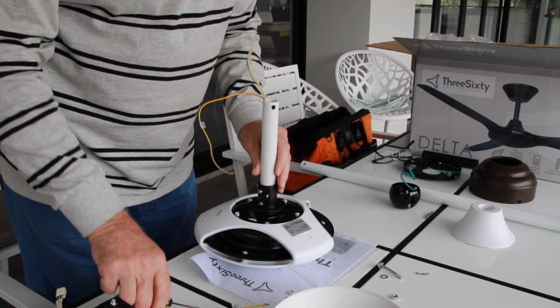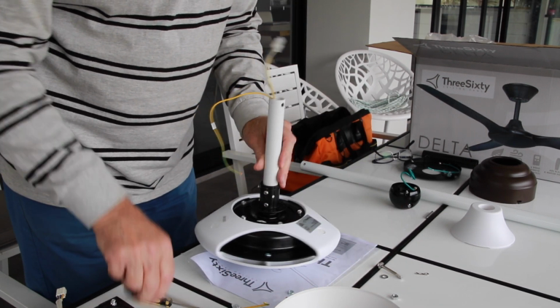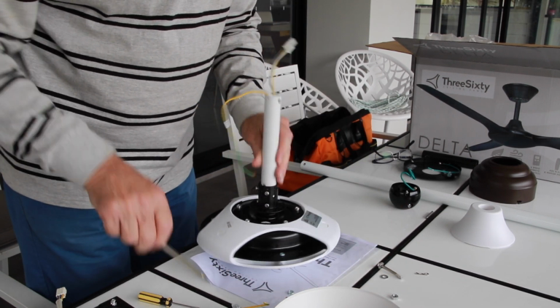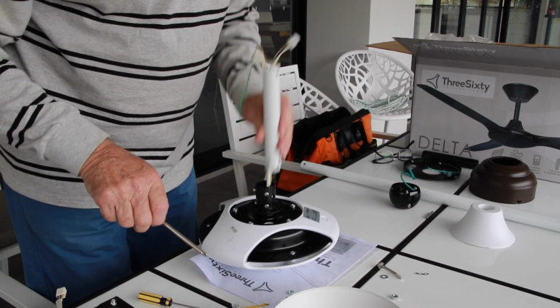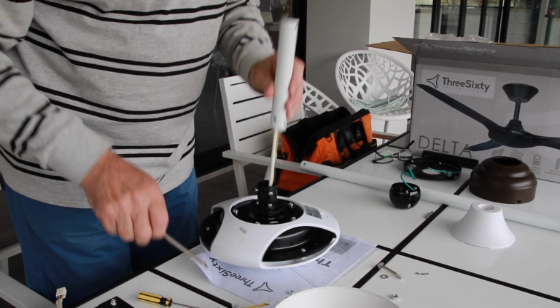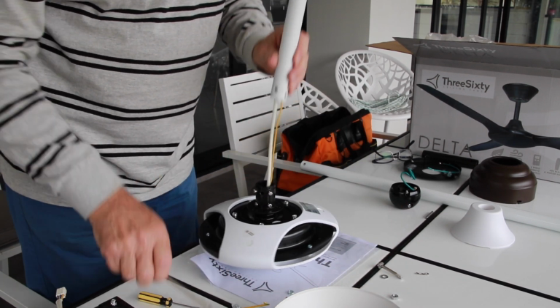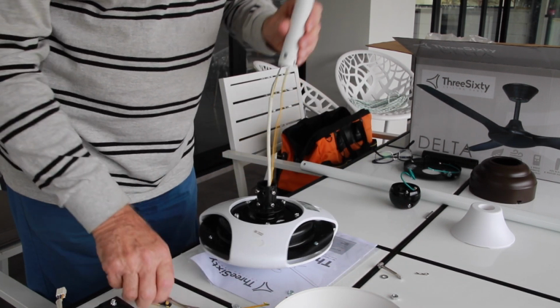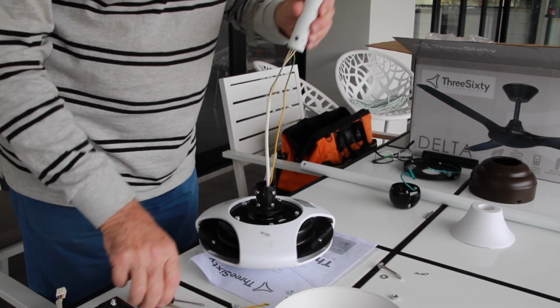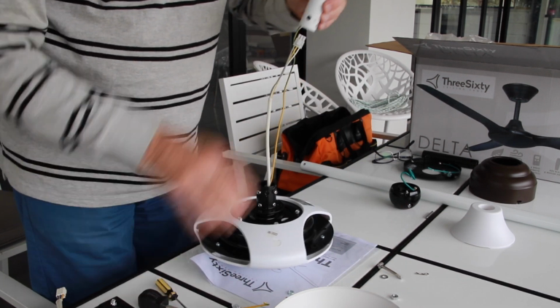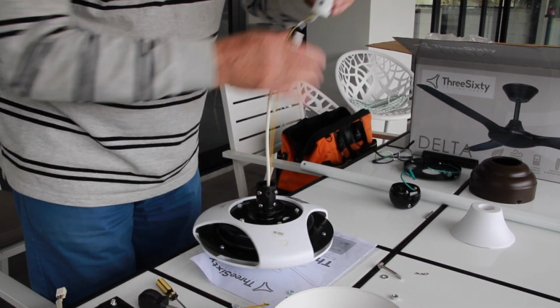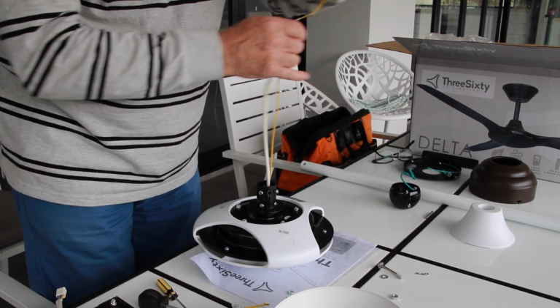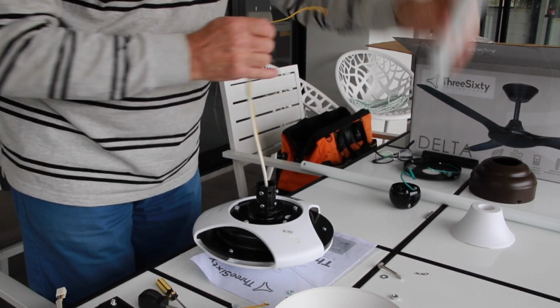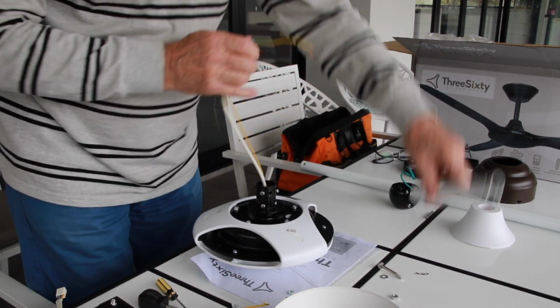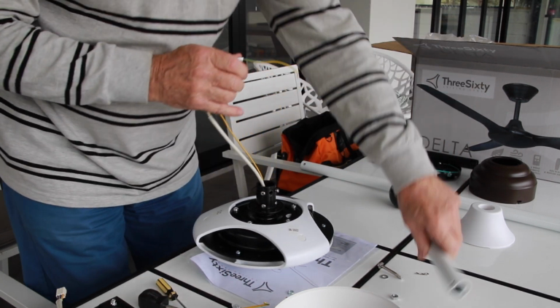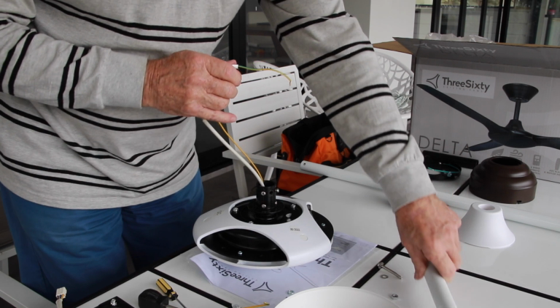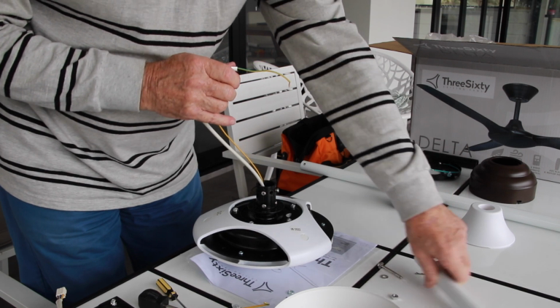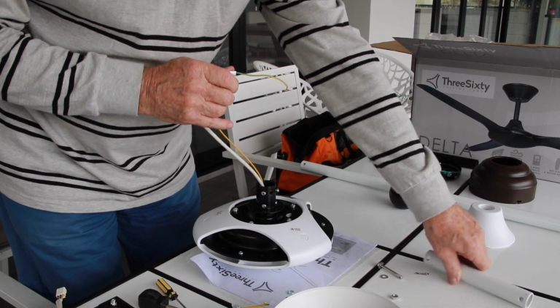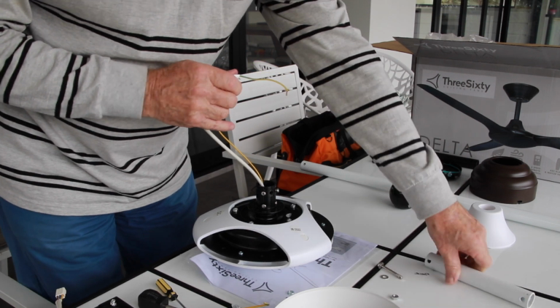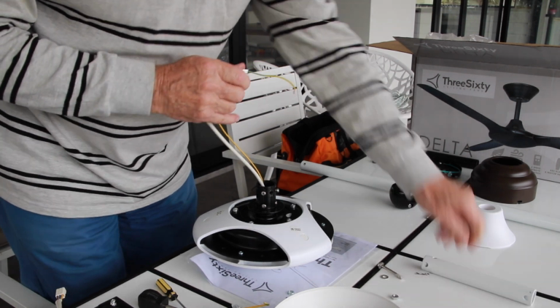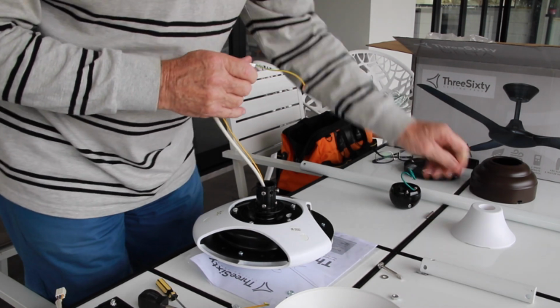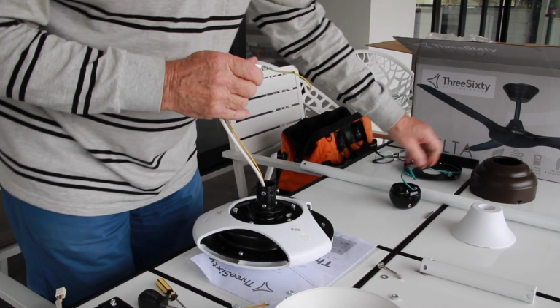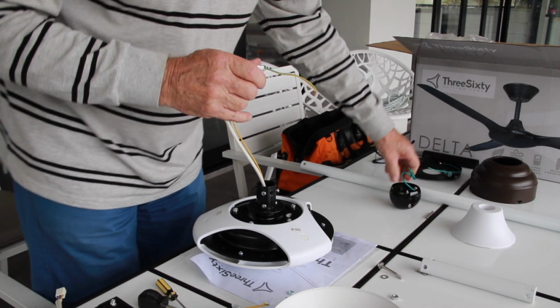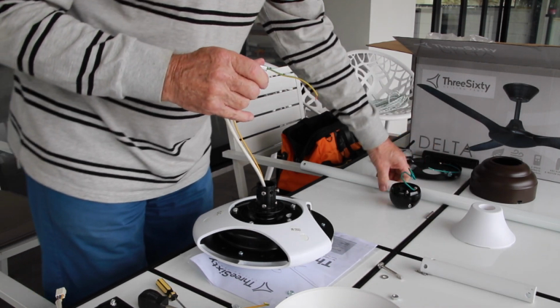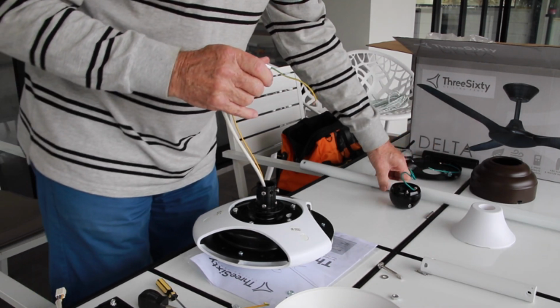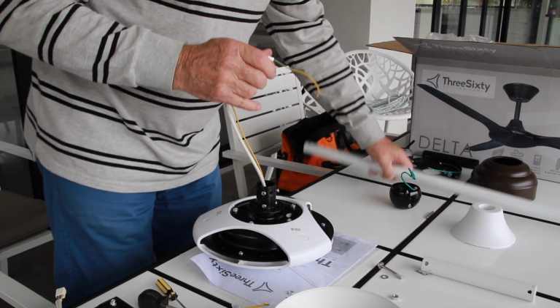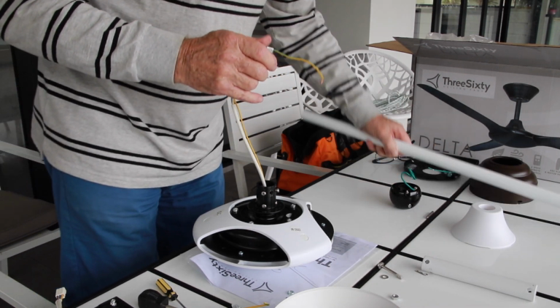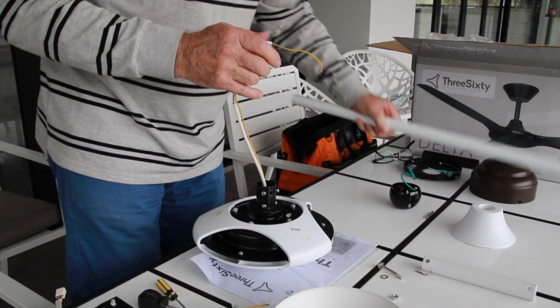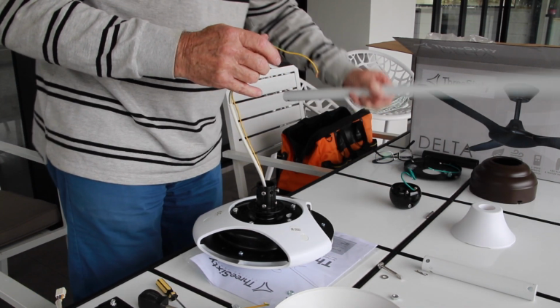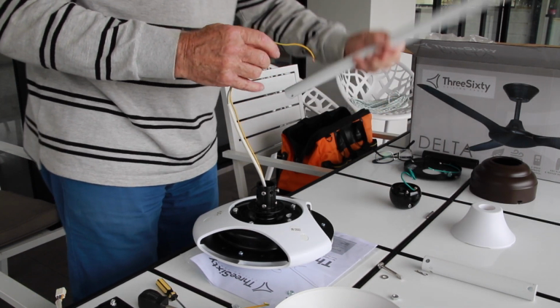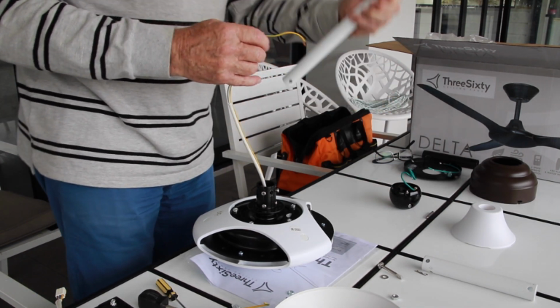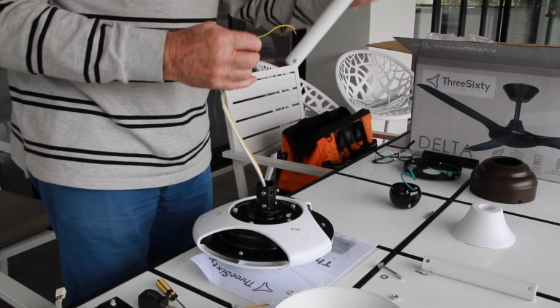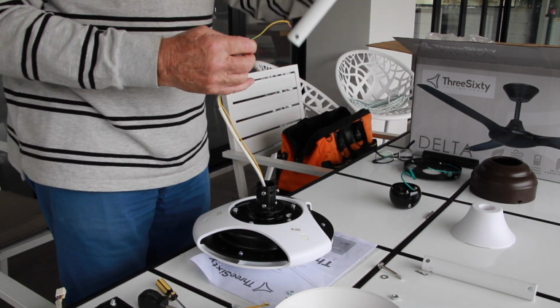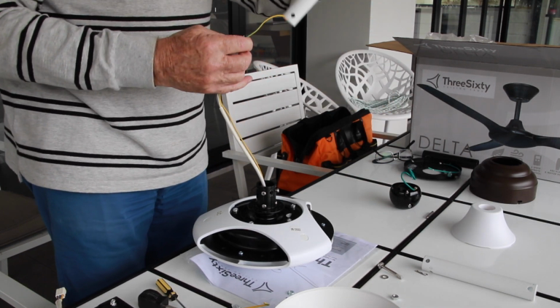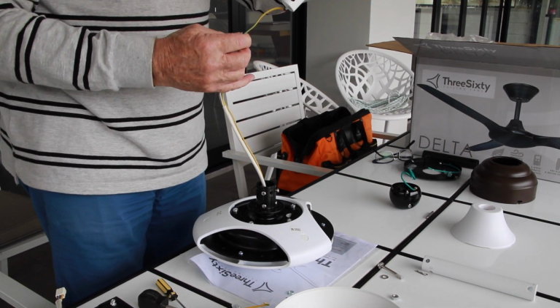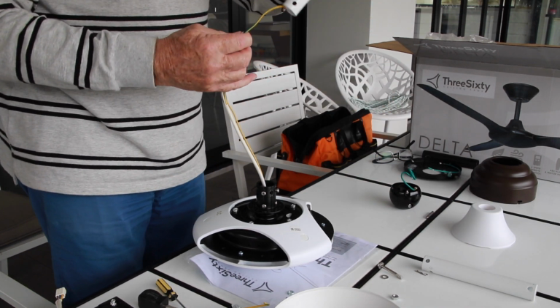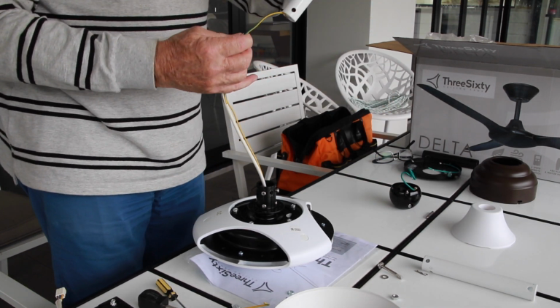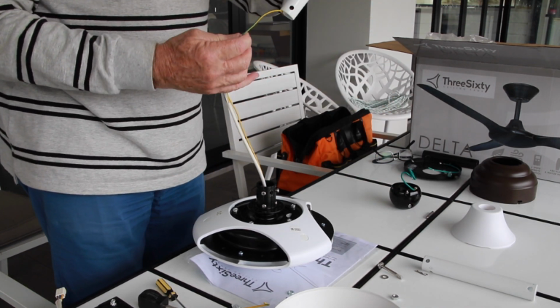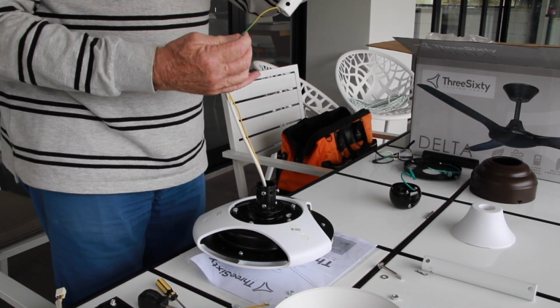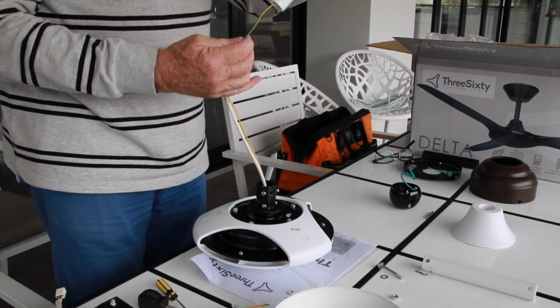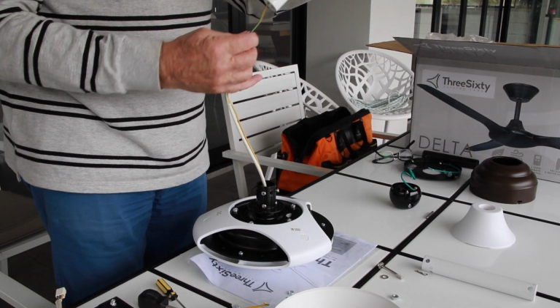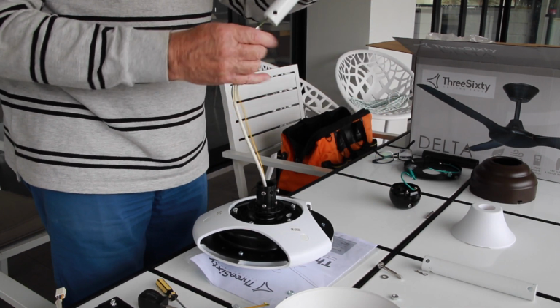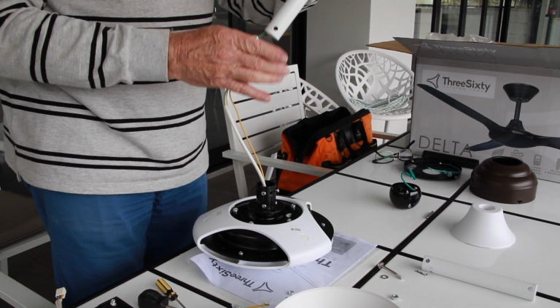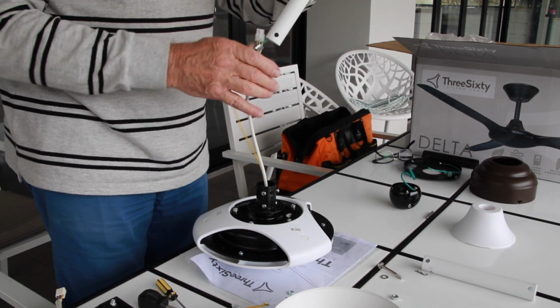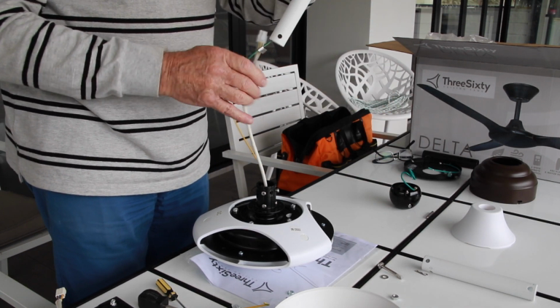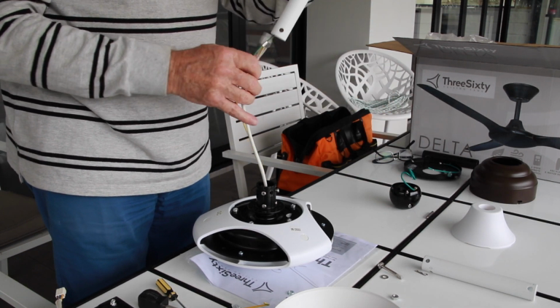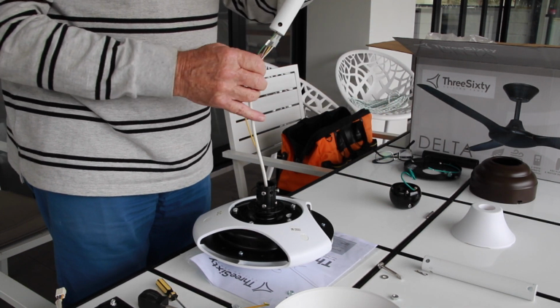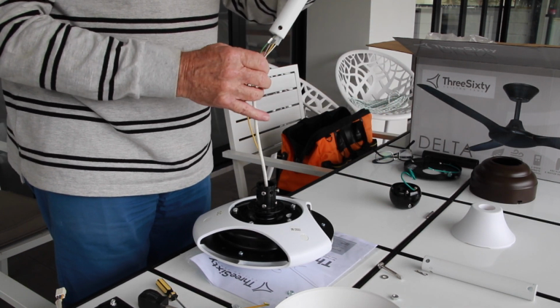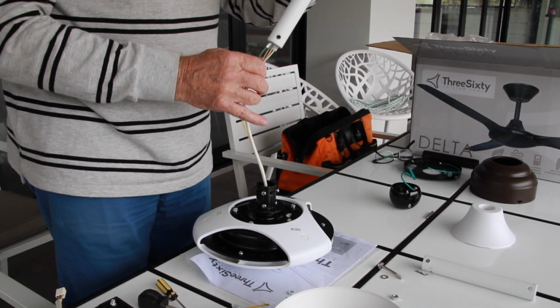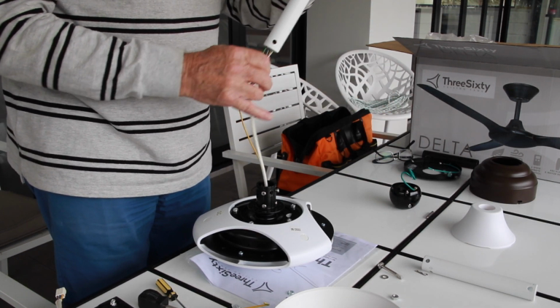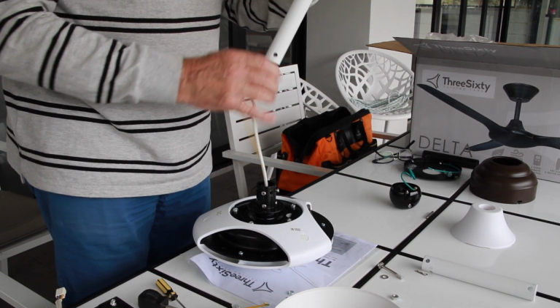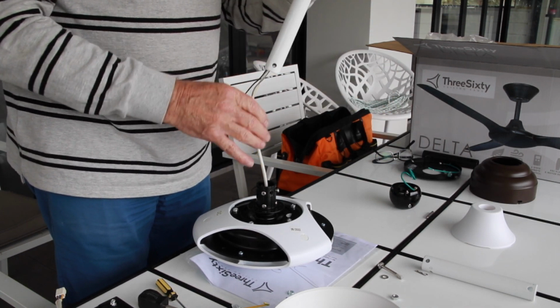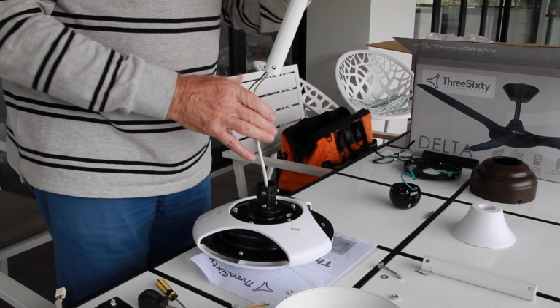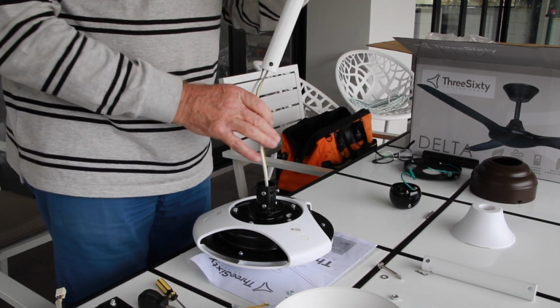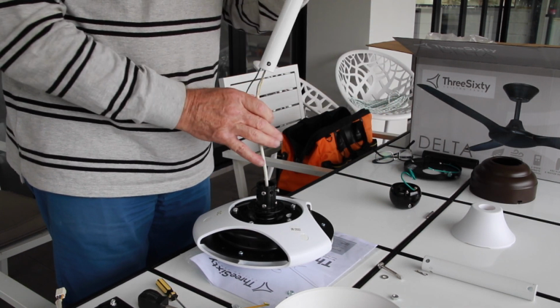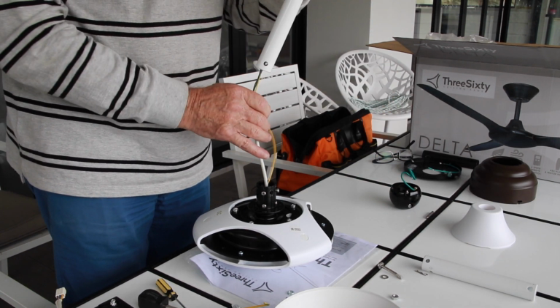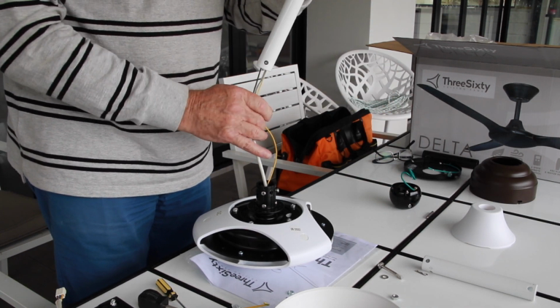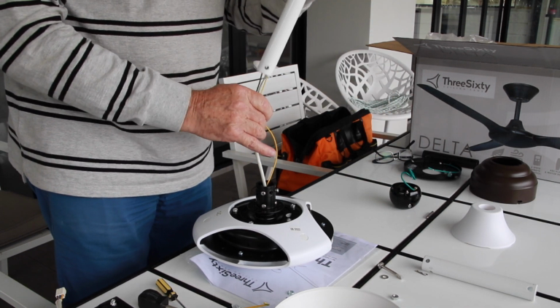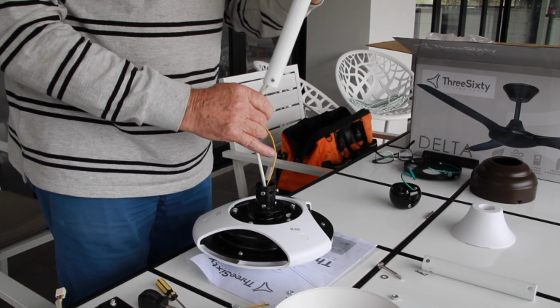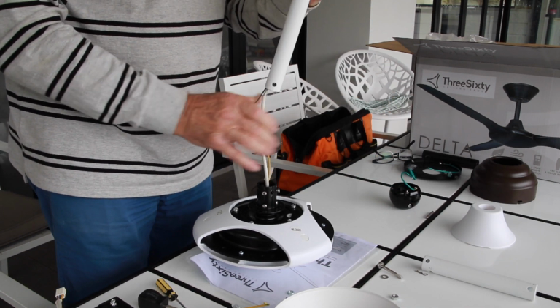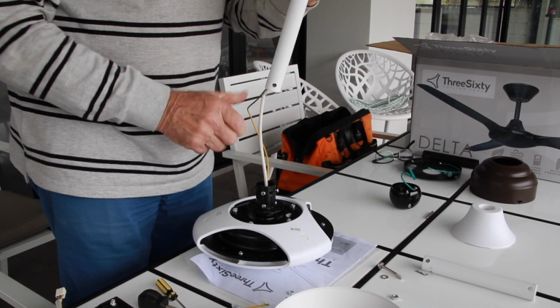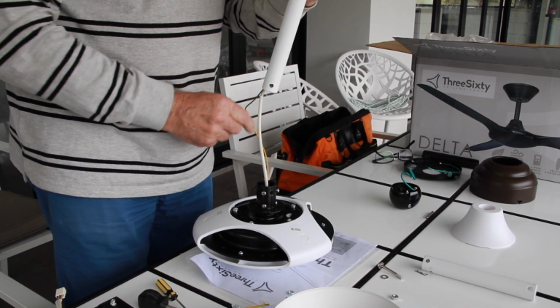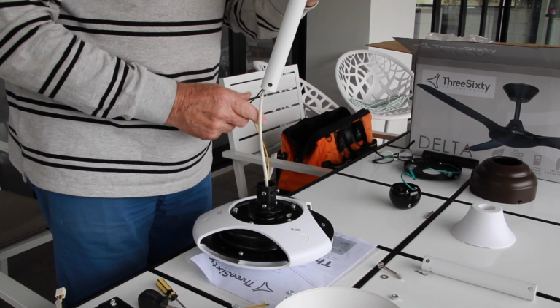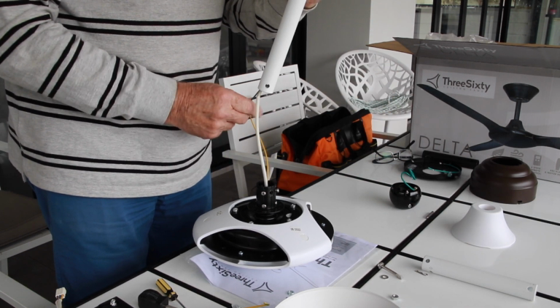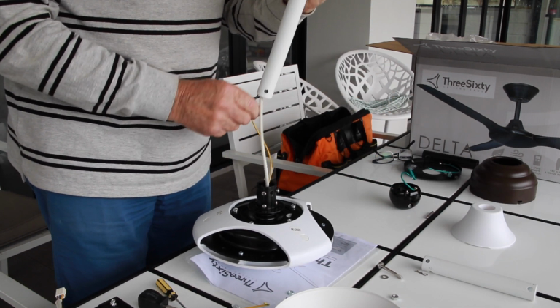A new down rod should be fitted with sufficient length so as to give a good clearance between the fan blade tip and the ceiling.